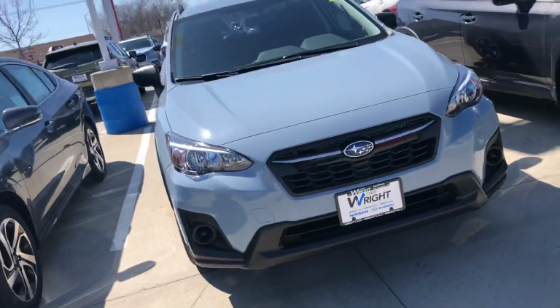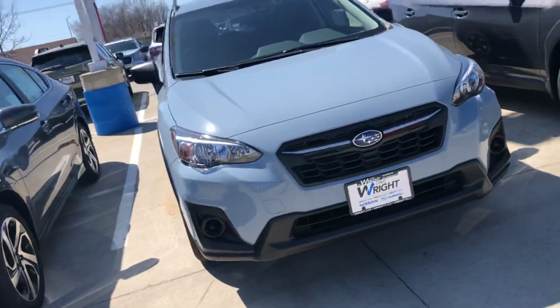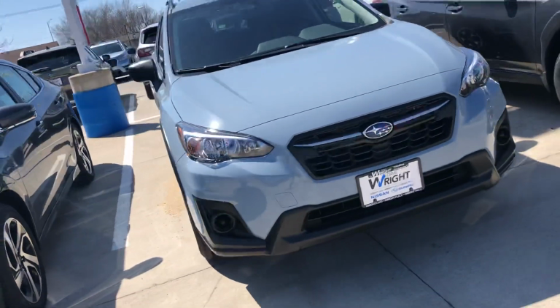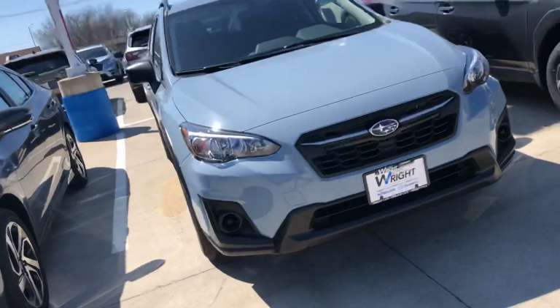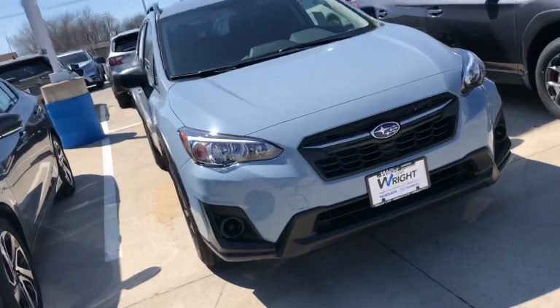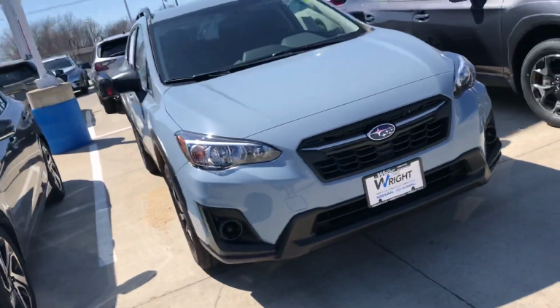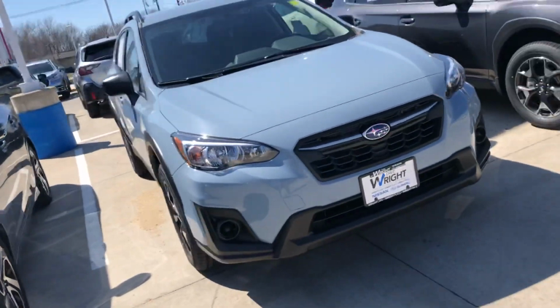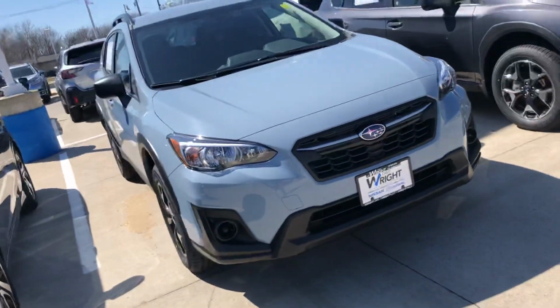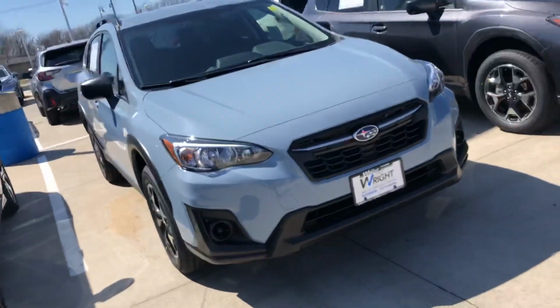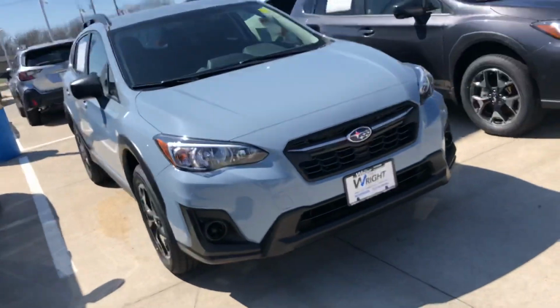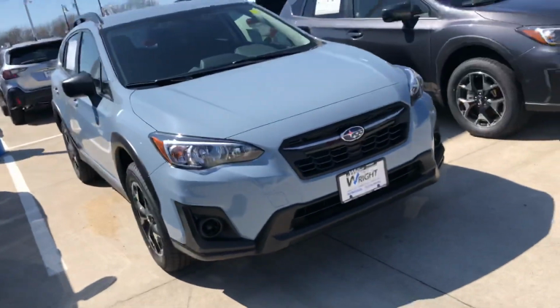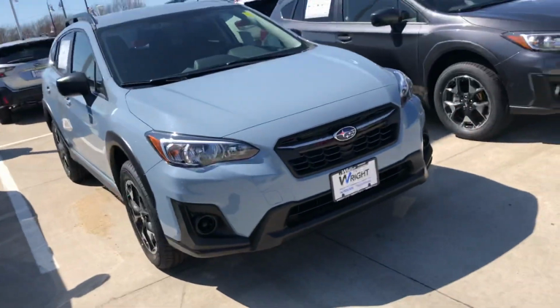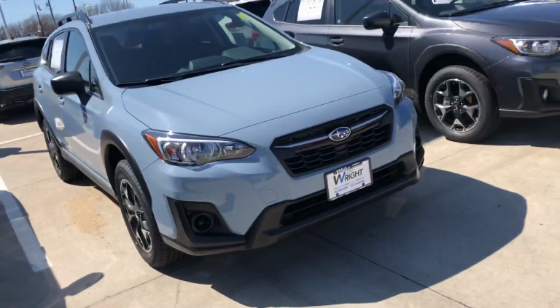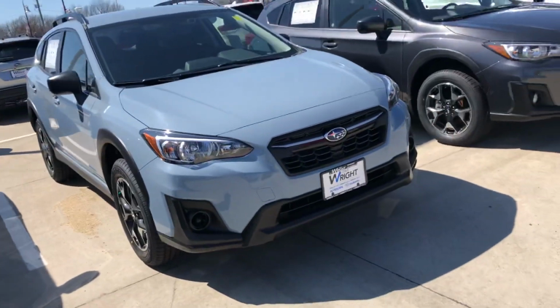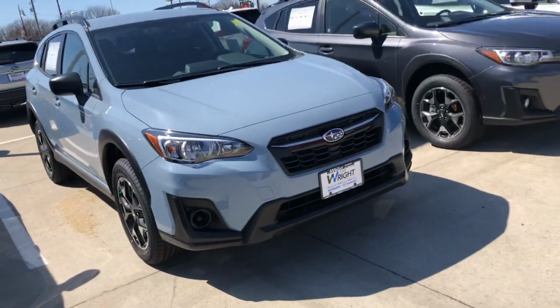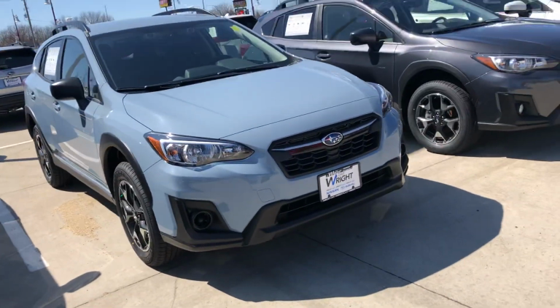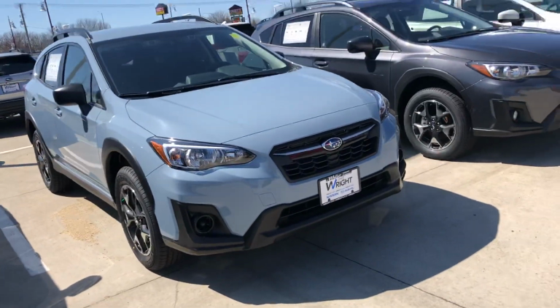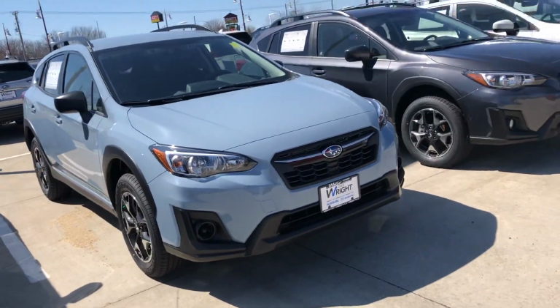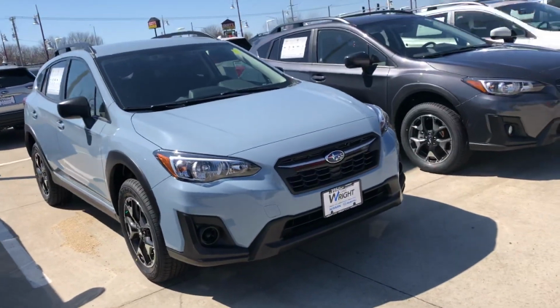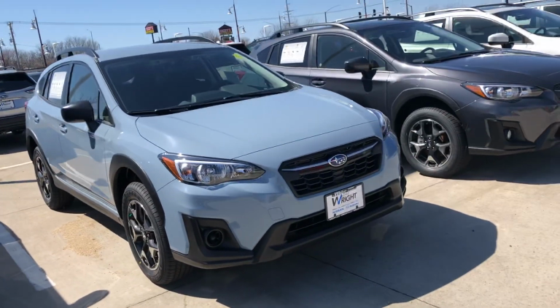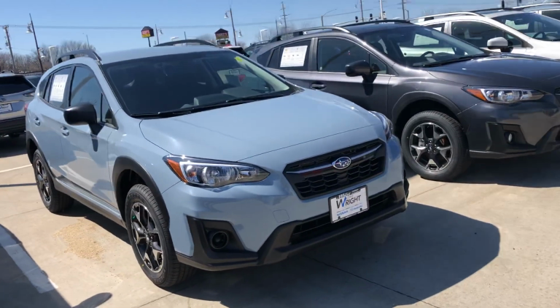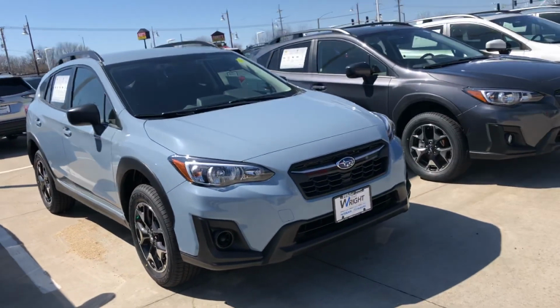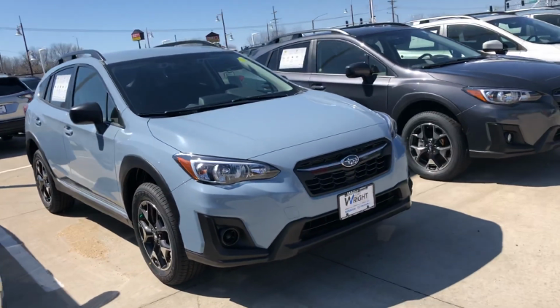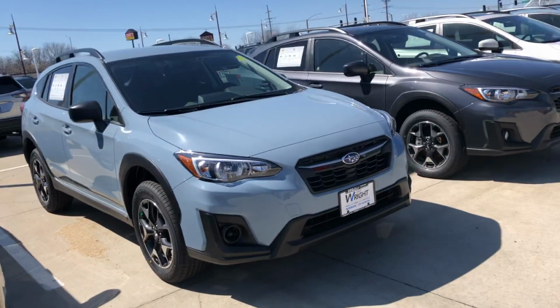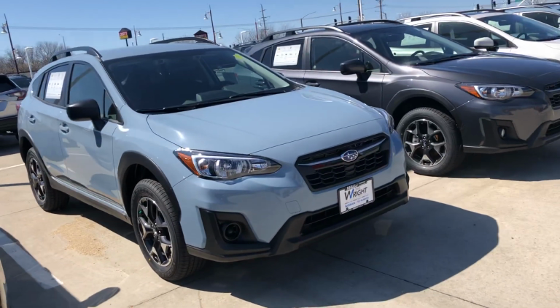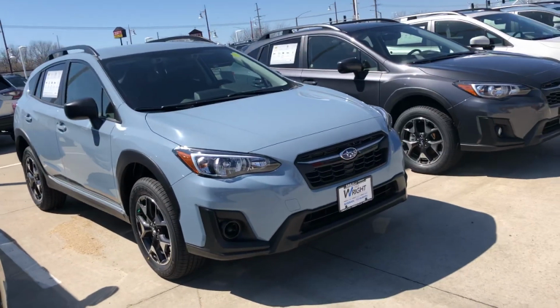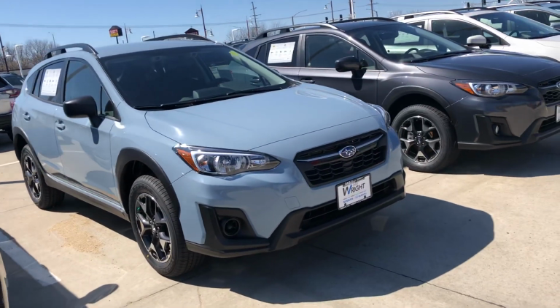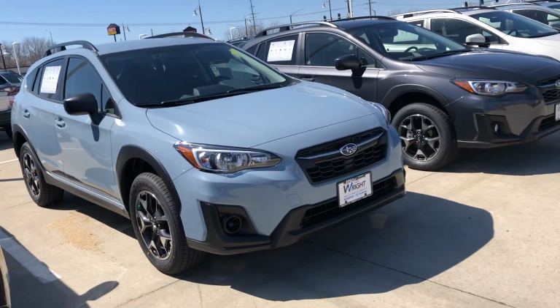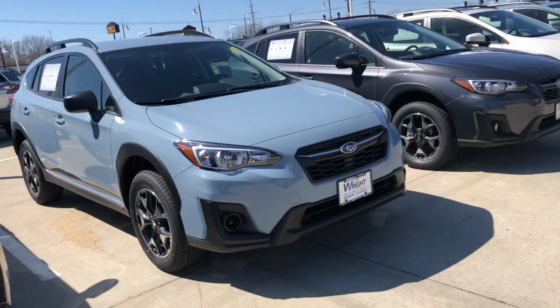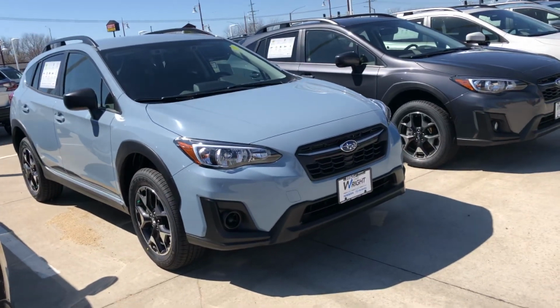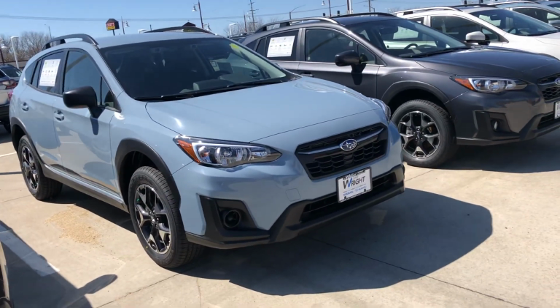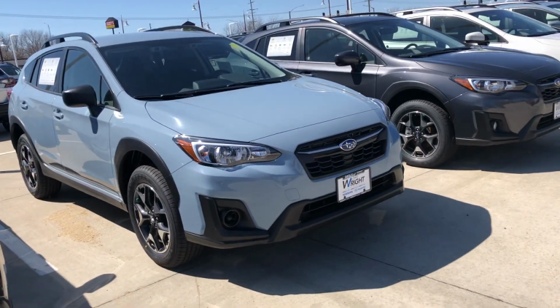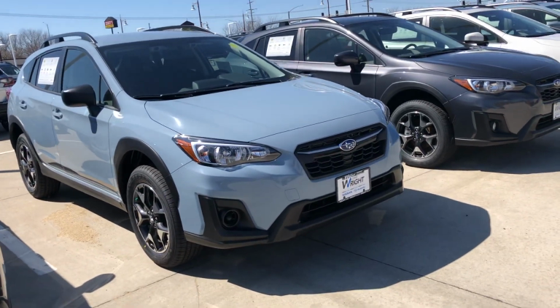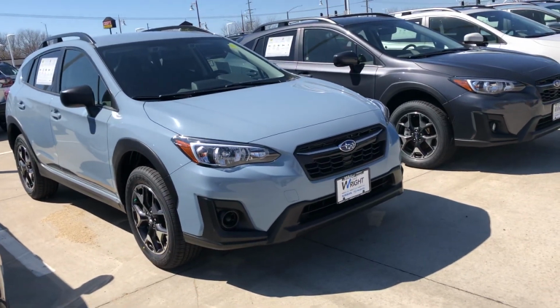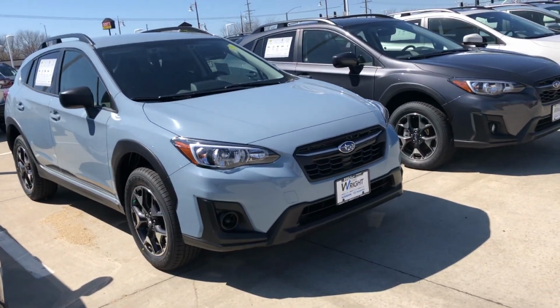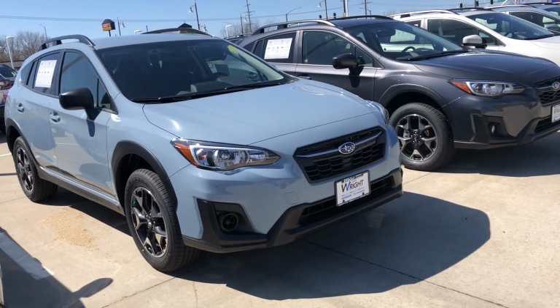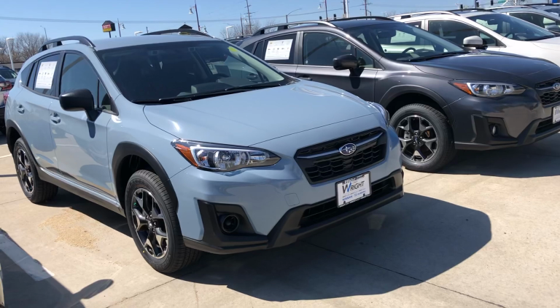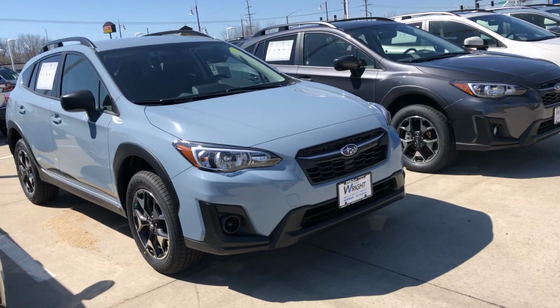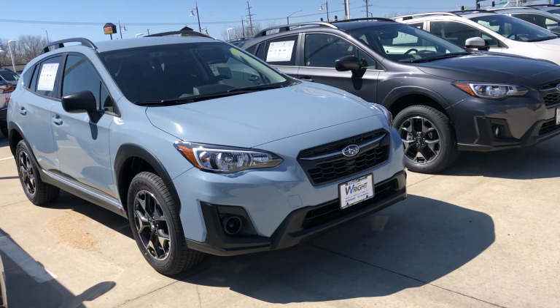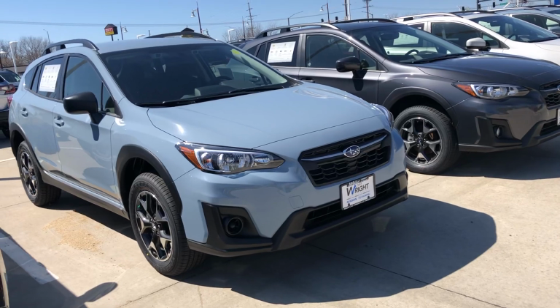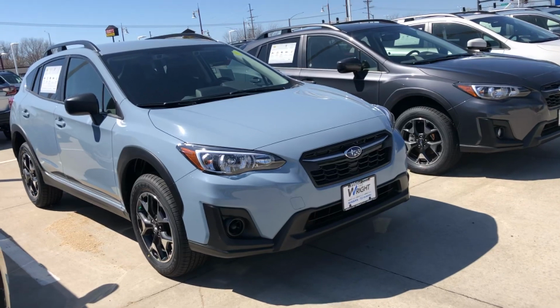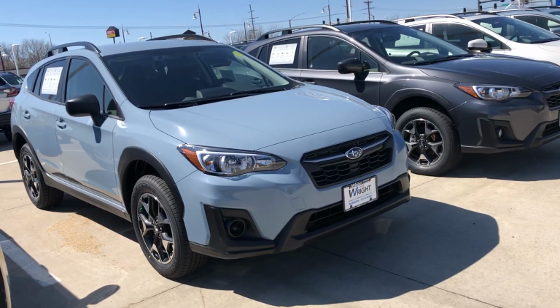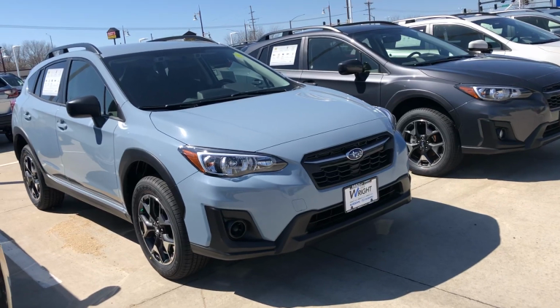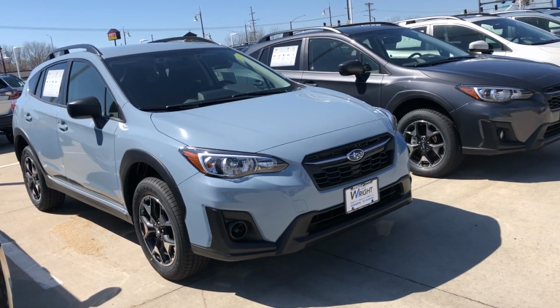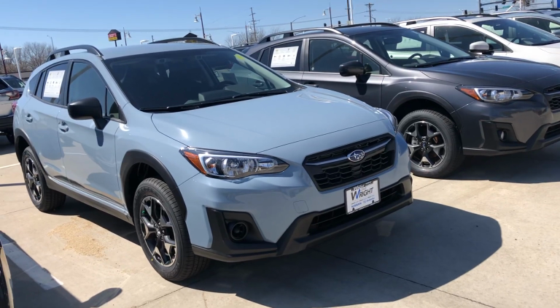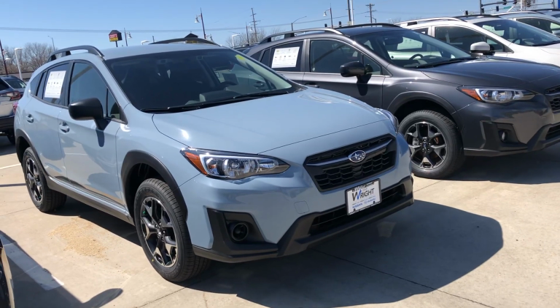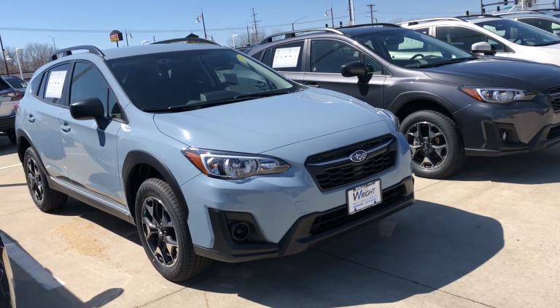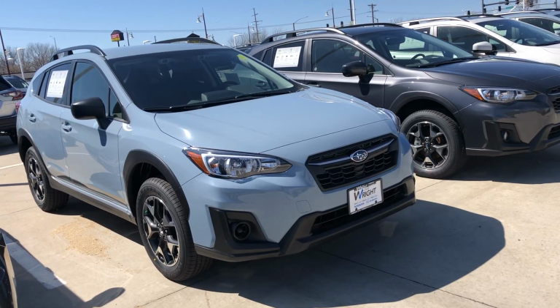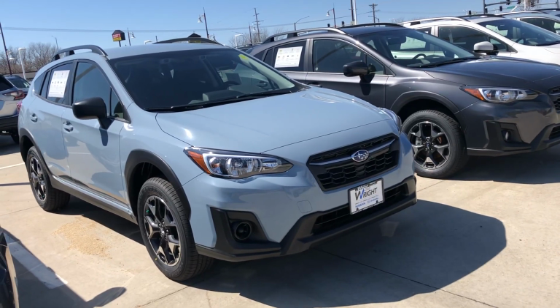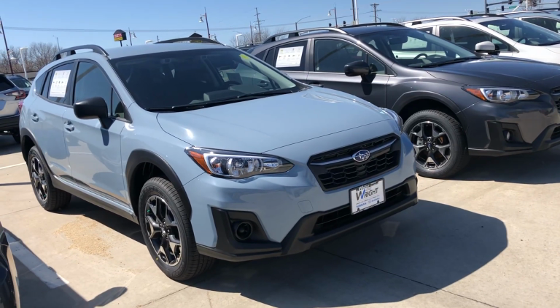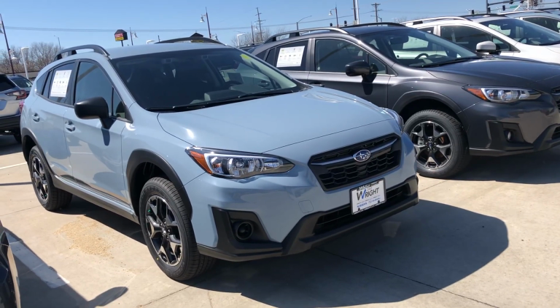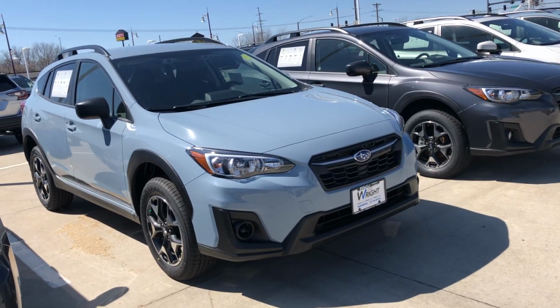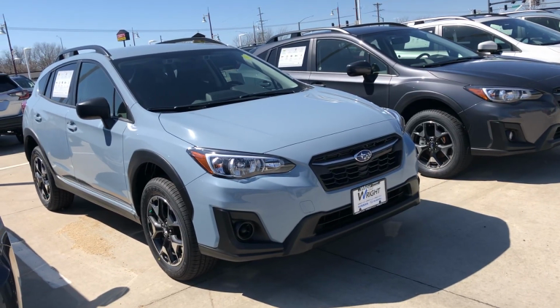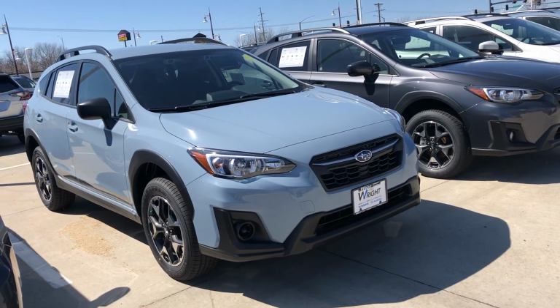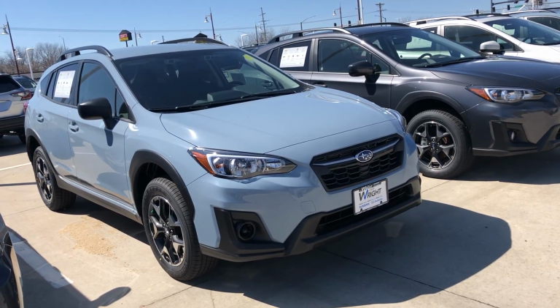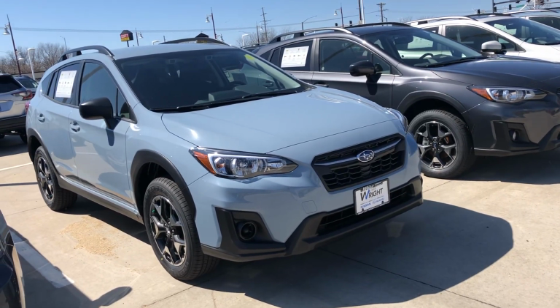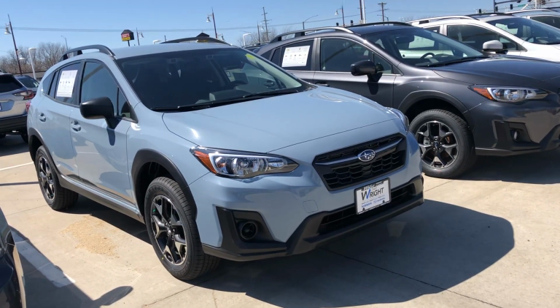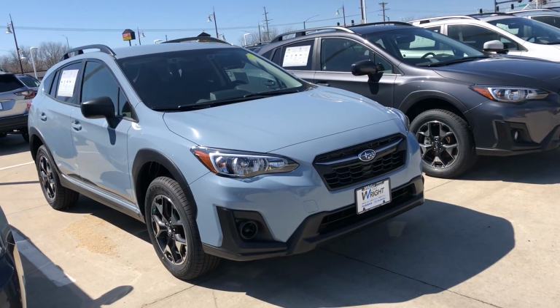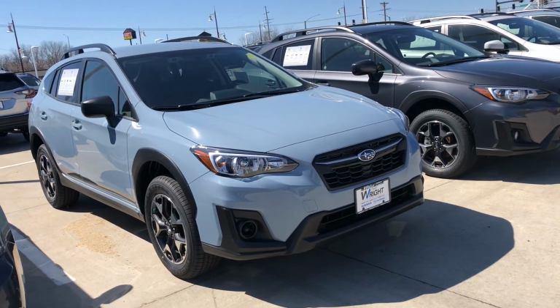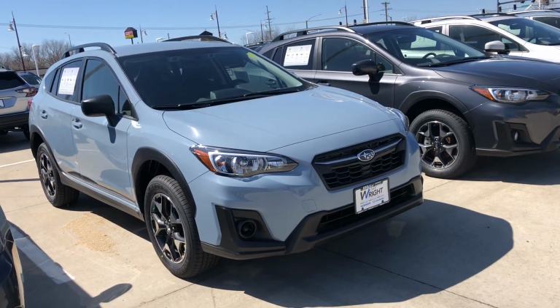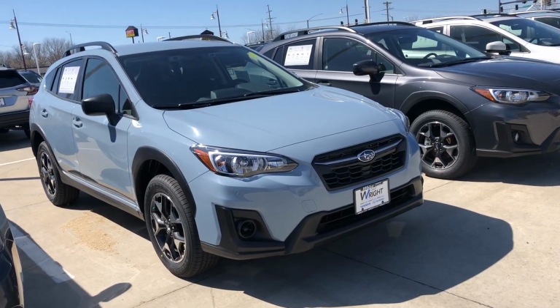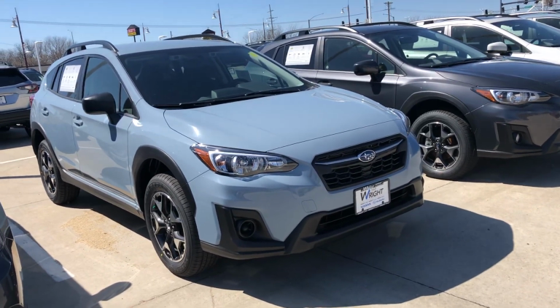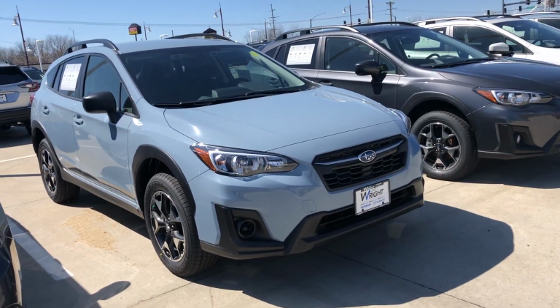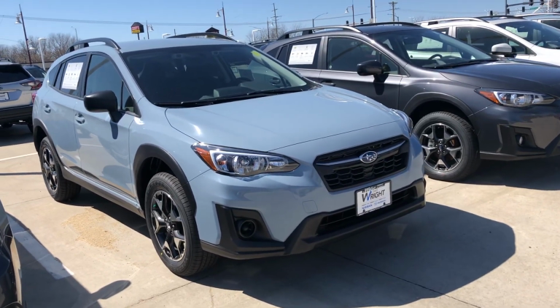So yeah, certainly something worthwhile, something worth checking out in person. Give me a call at 319-220-0538. Again, this is Nigel at DaveRideSubaru.